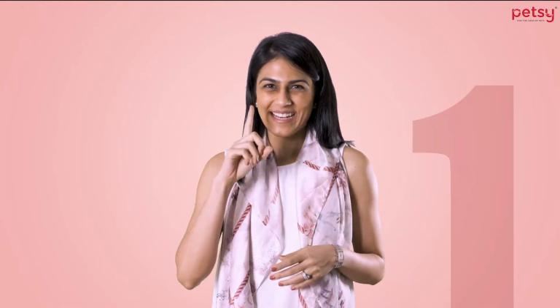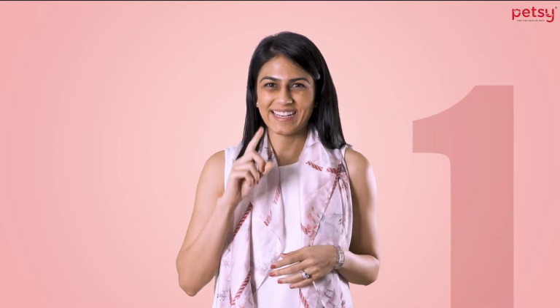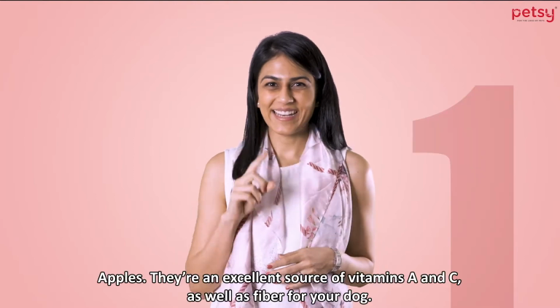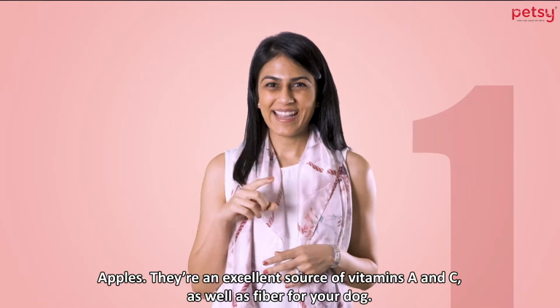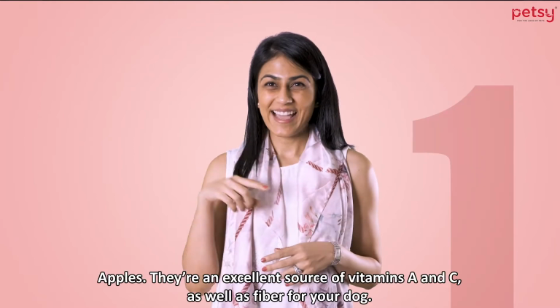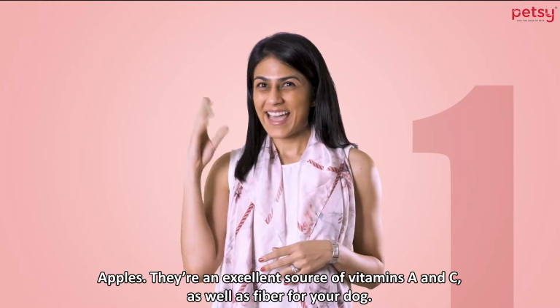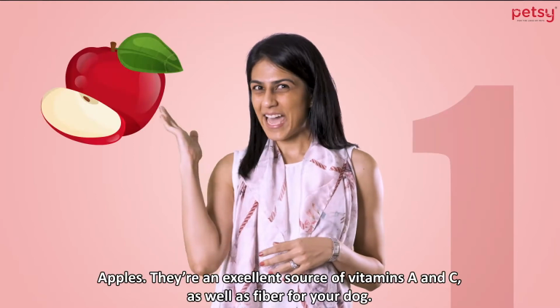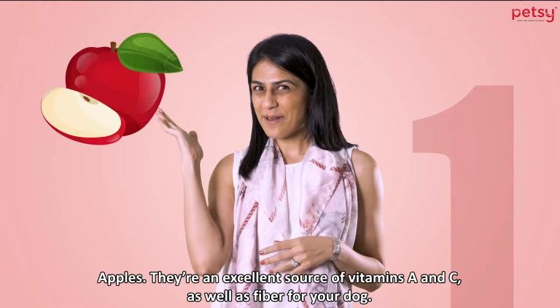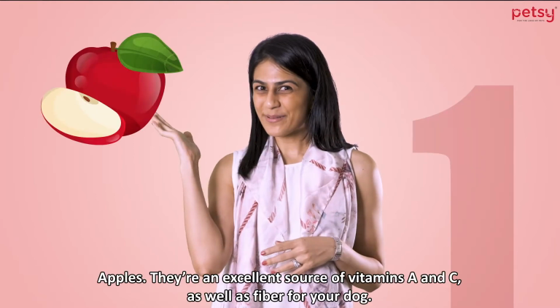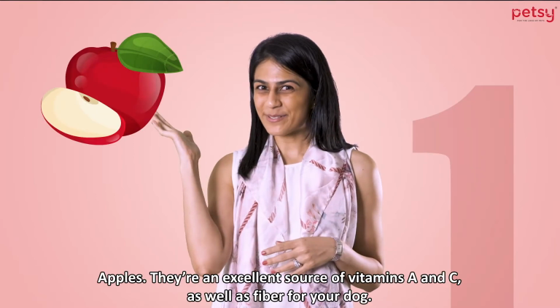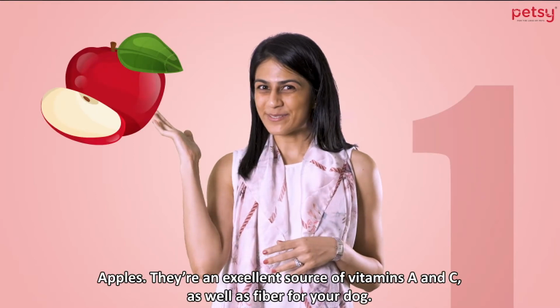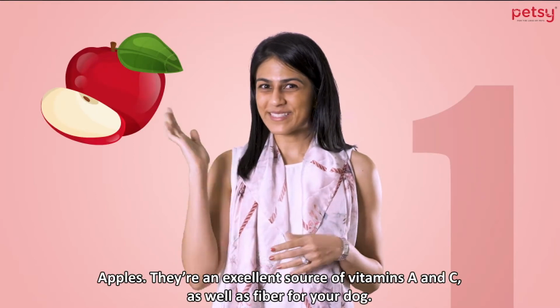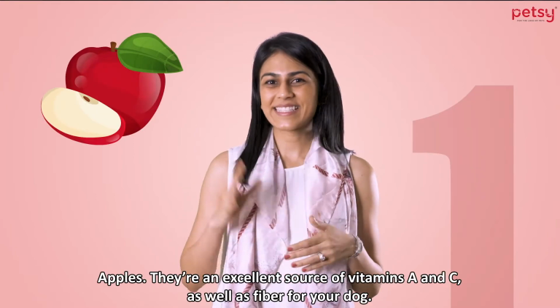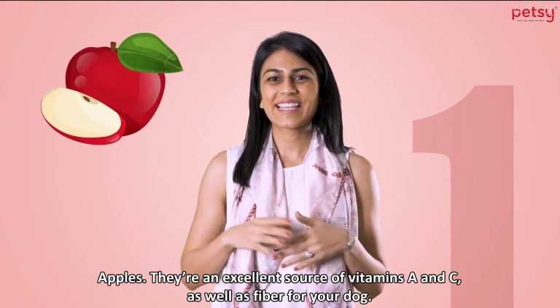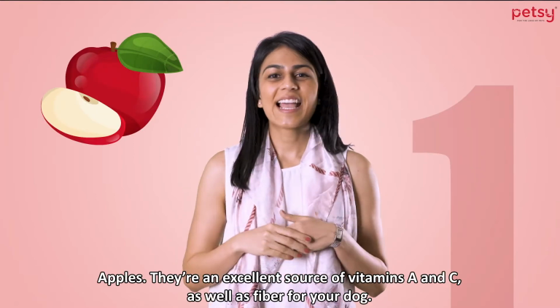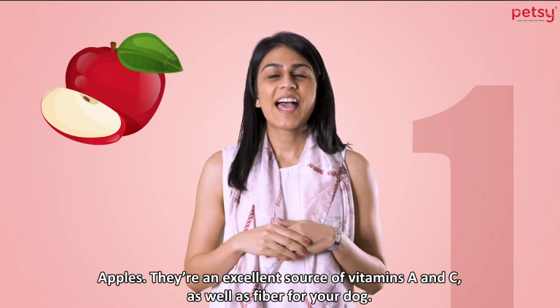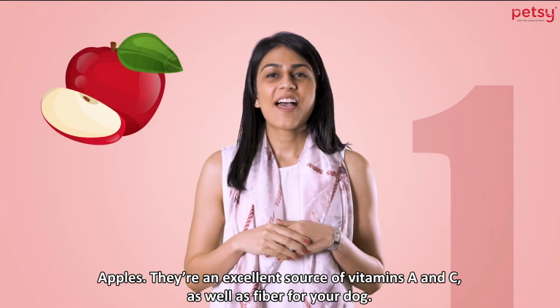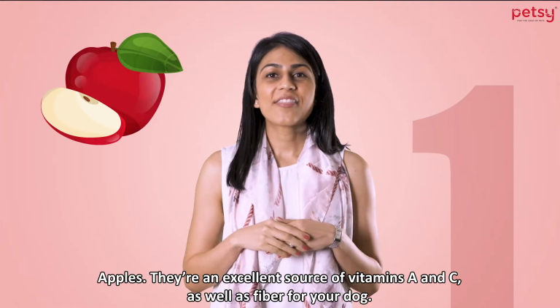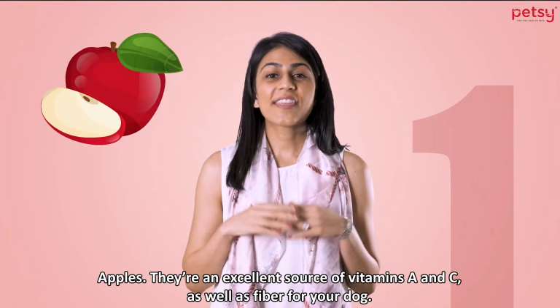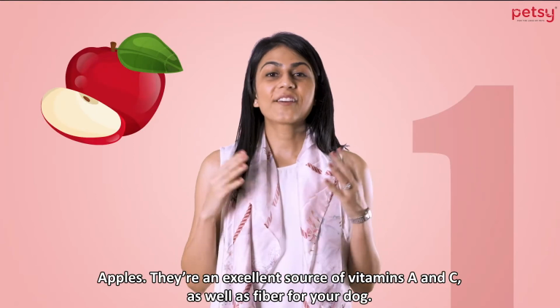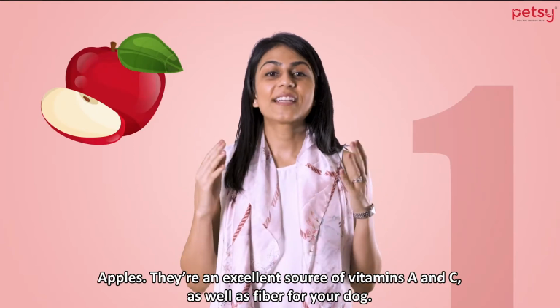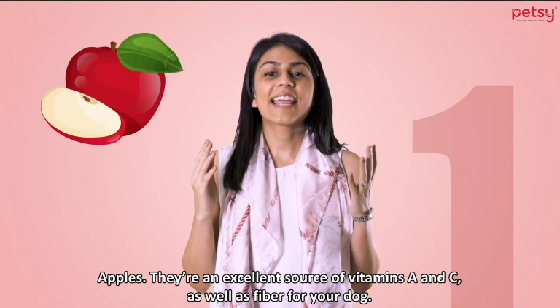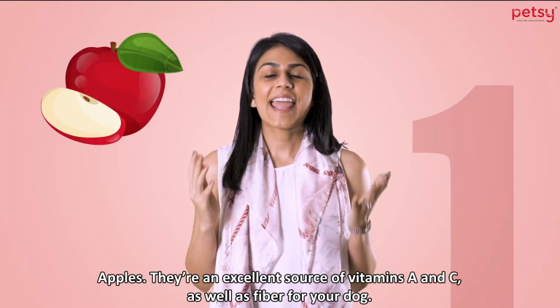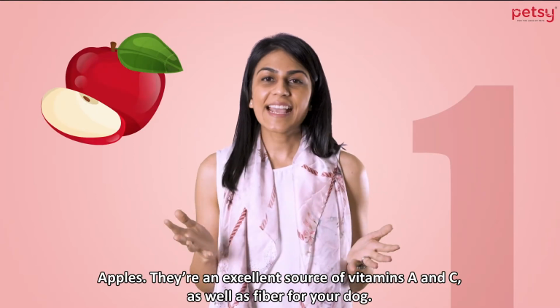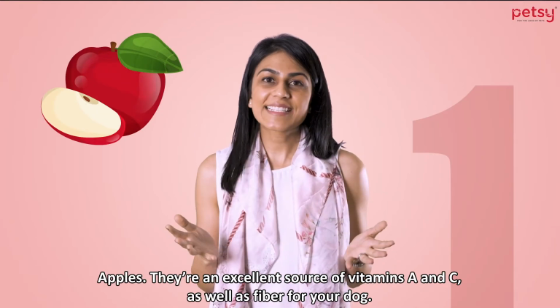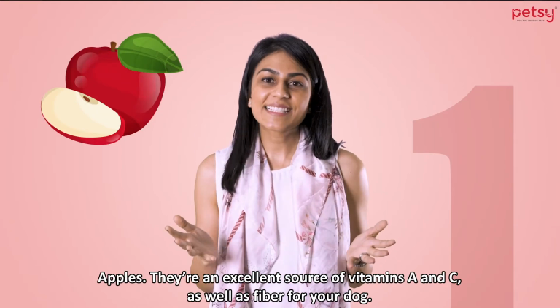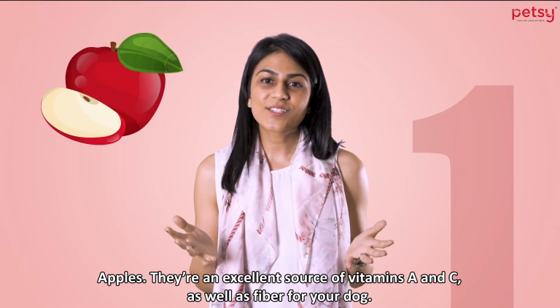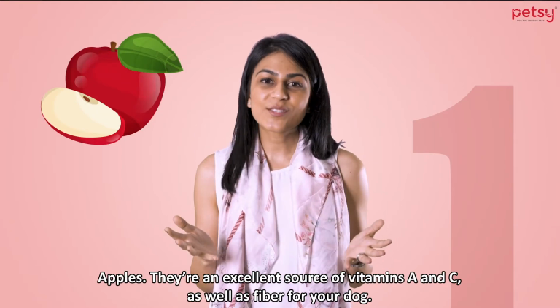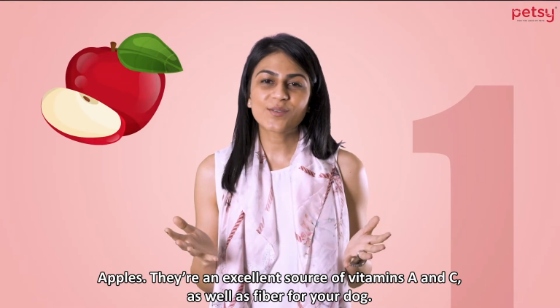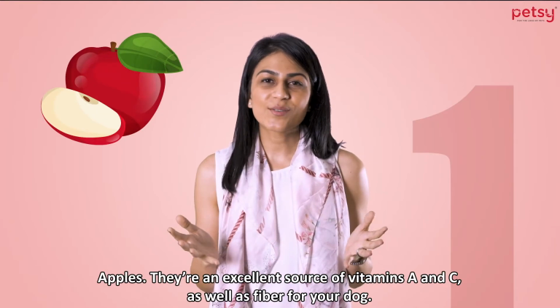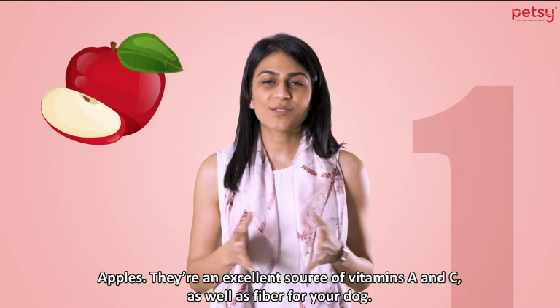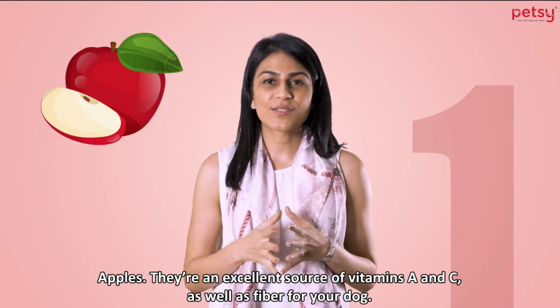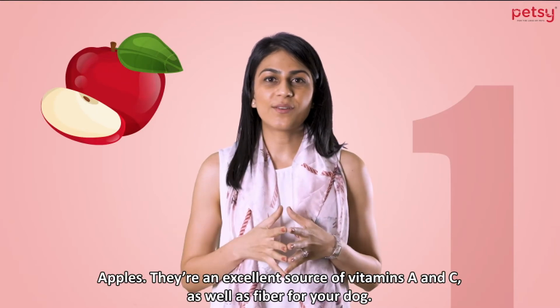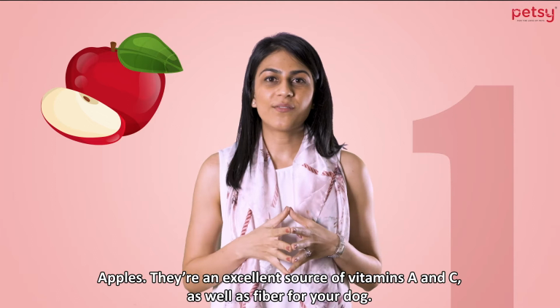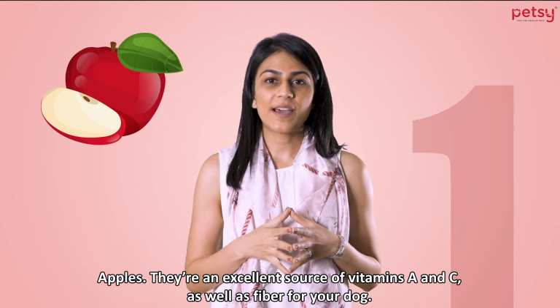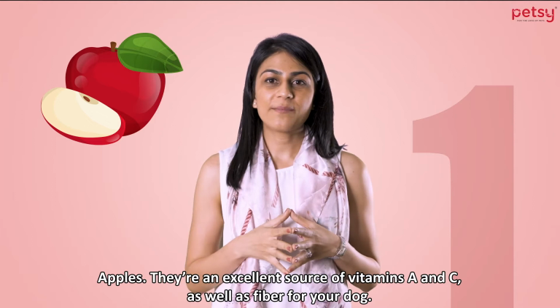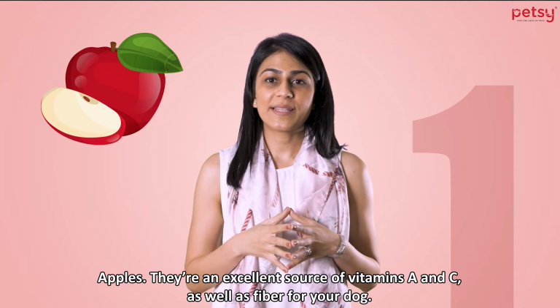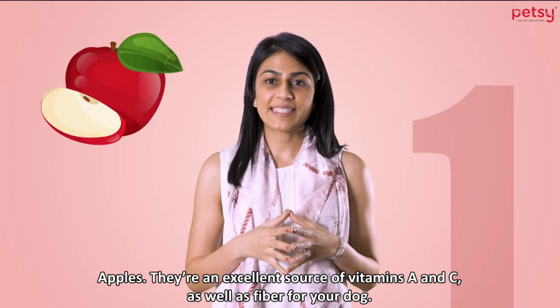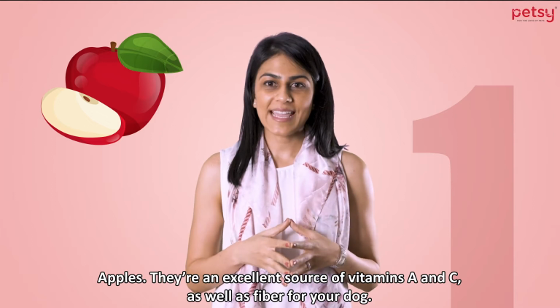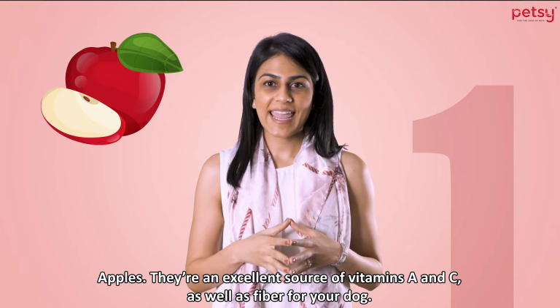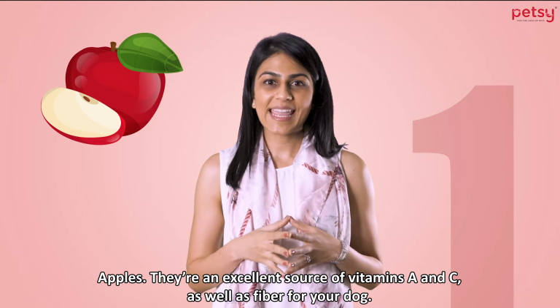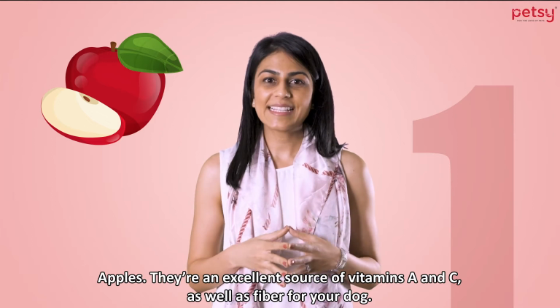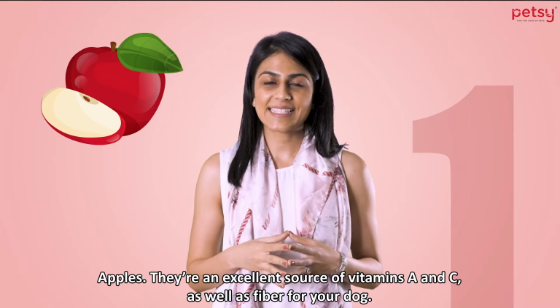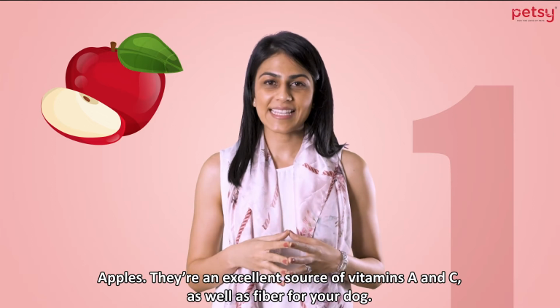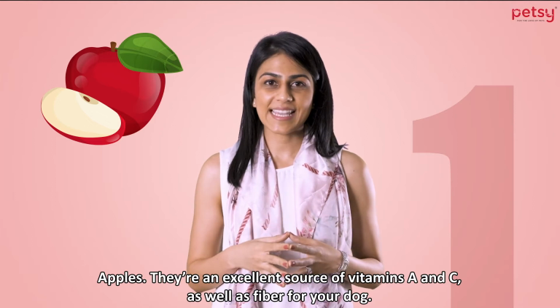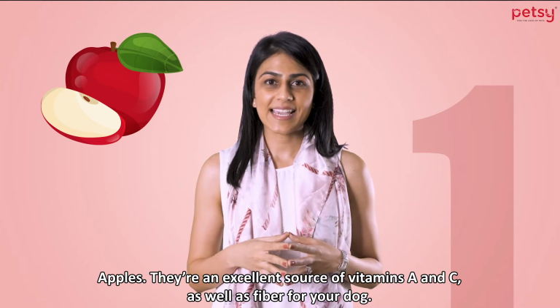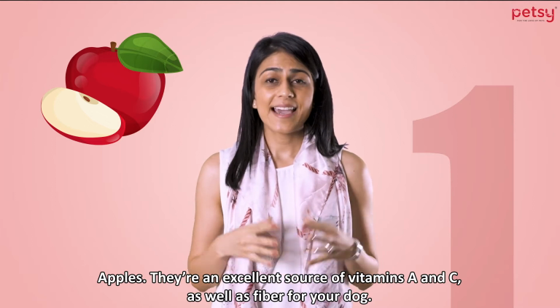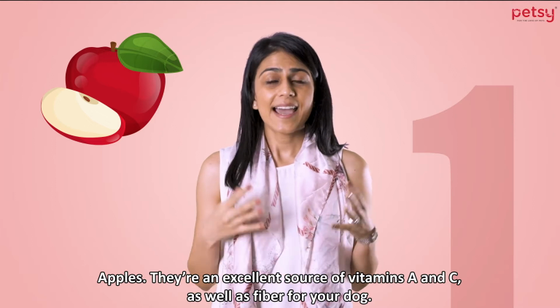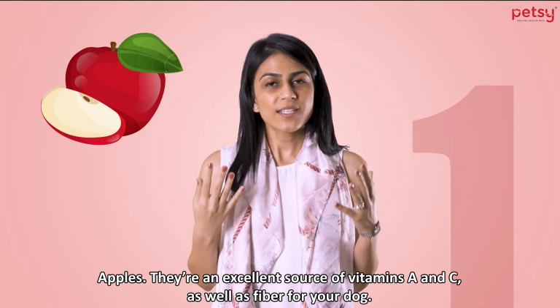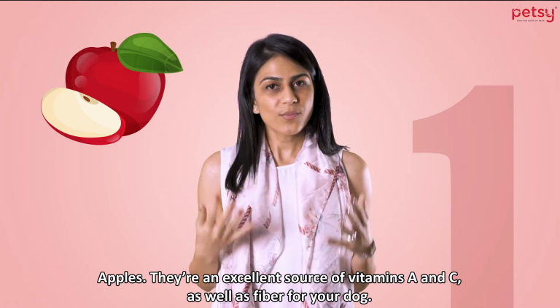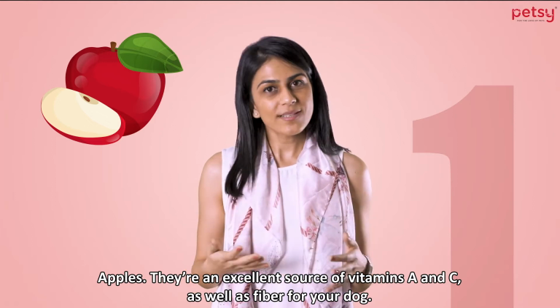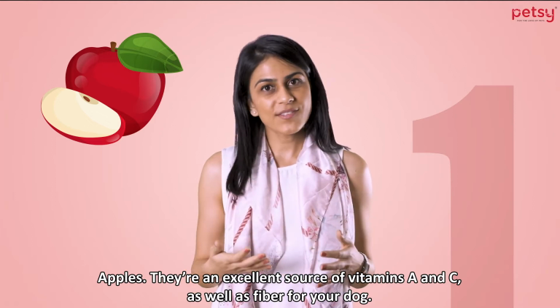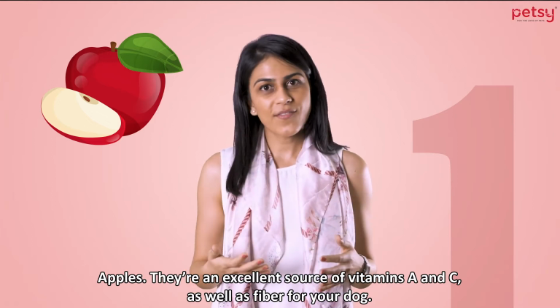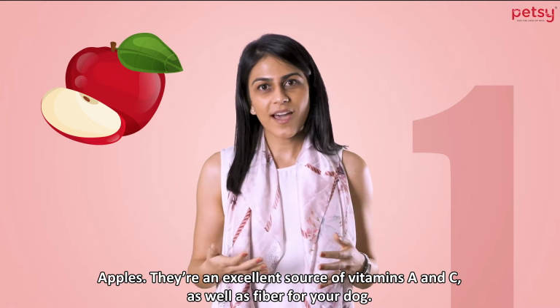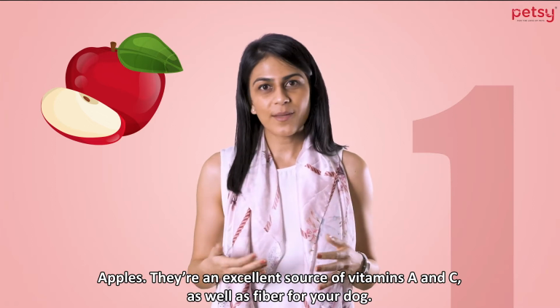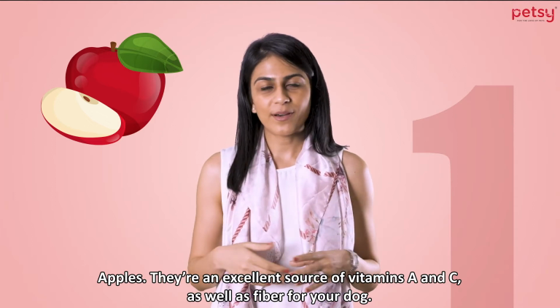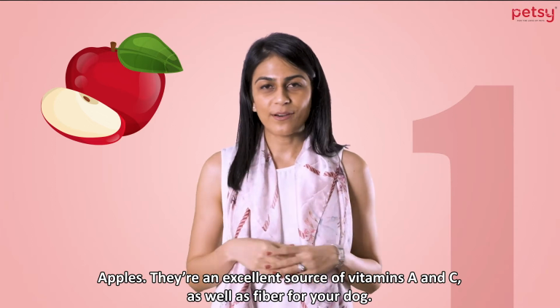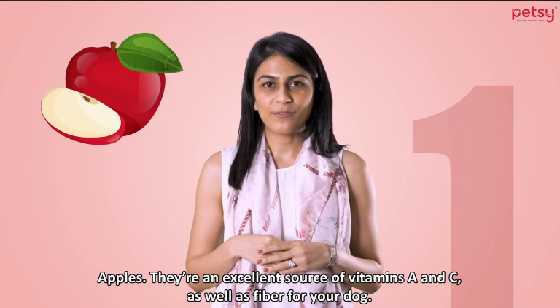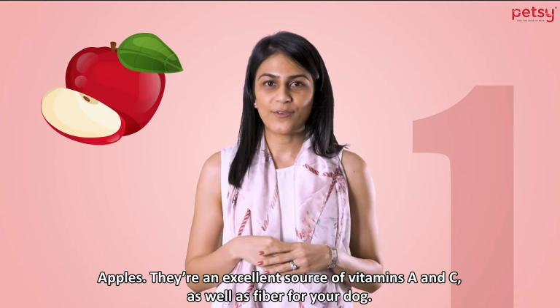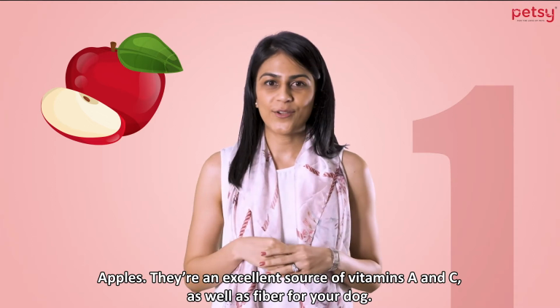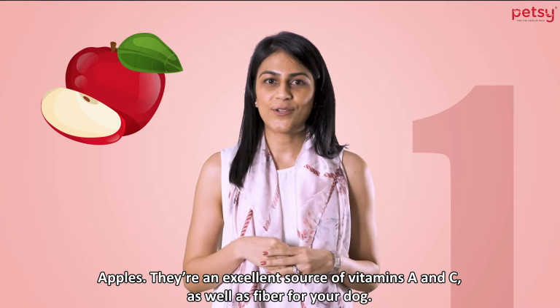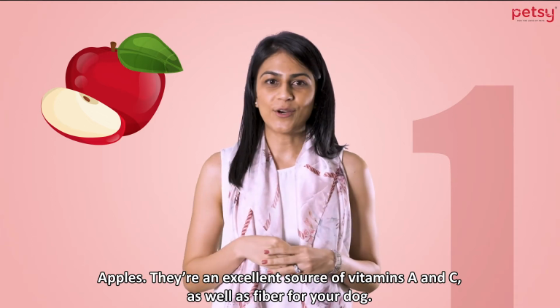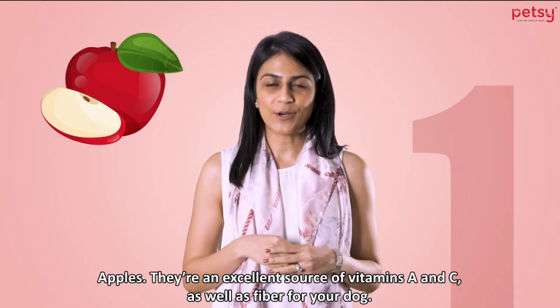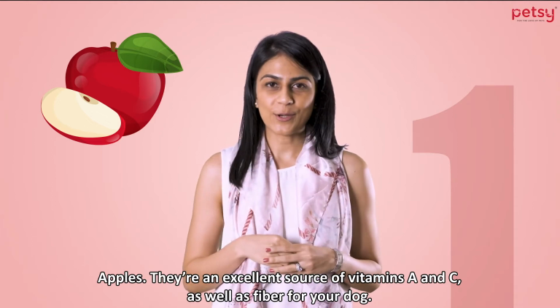1. Apples. They're an excellent source of vitamins A and C, as well as fiber for your dog.